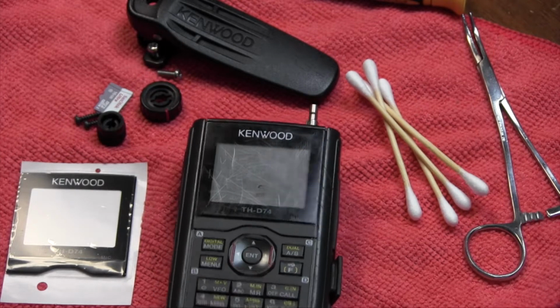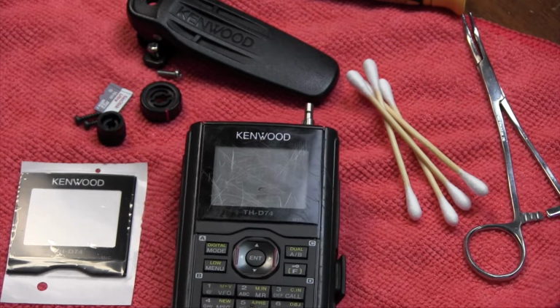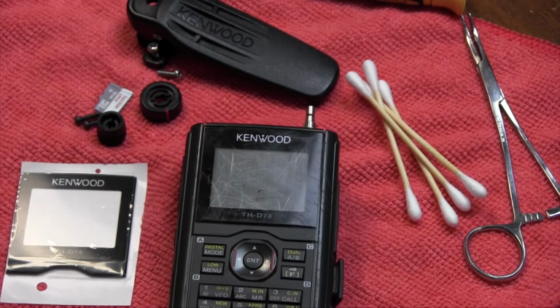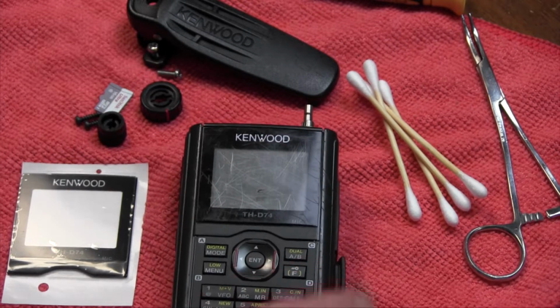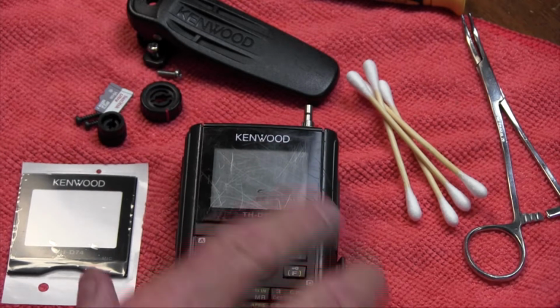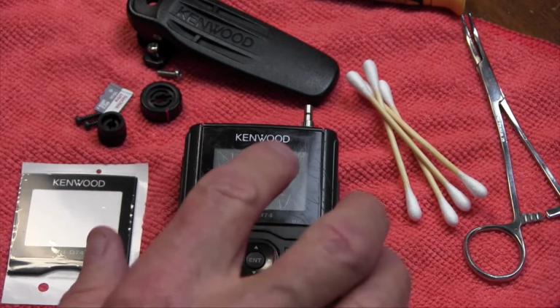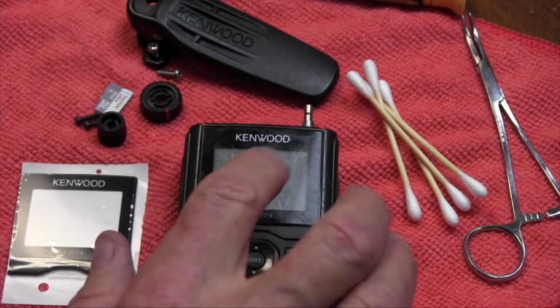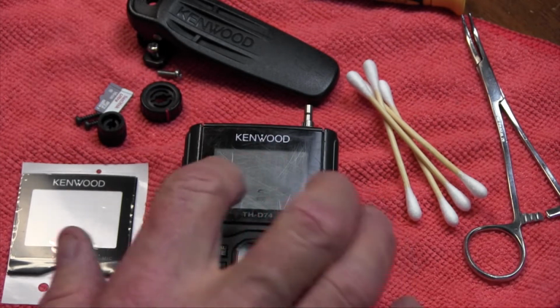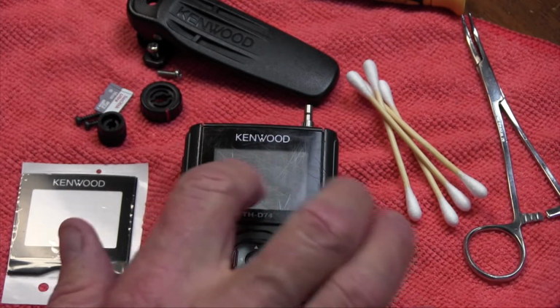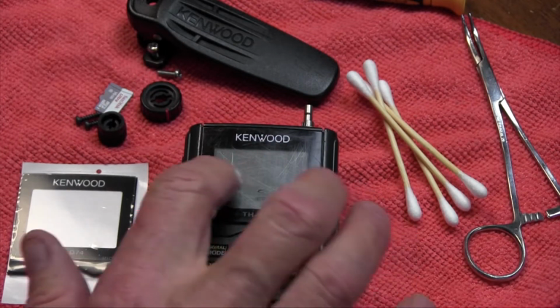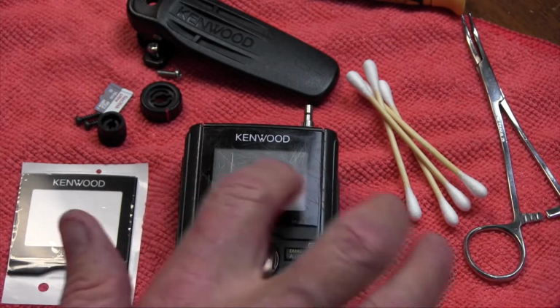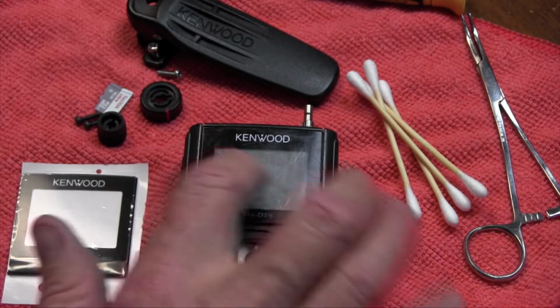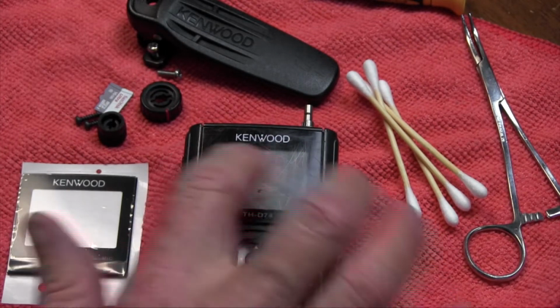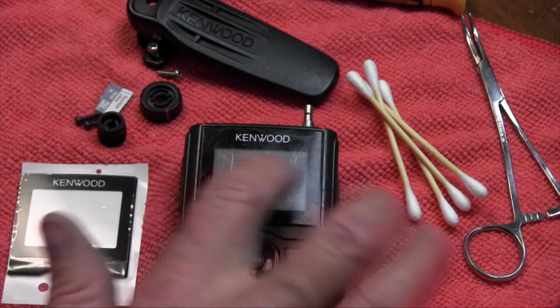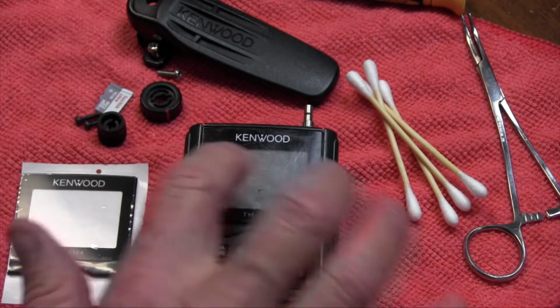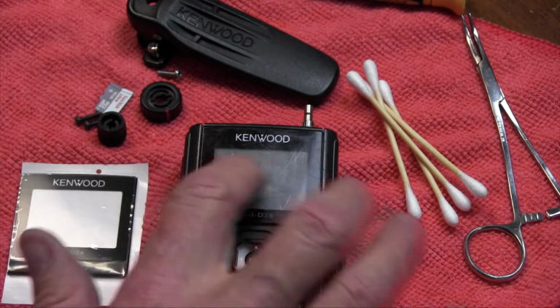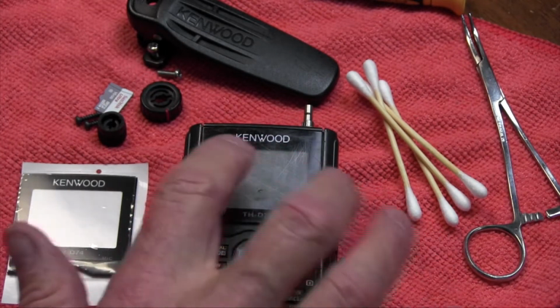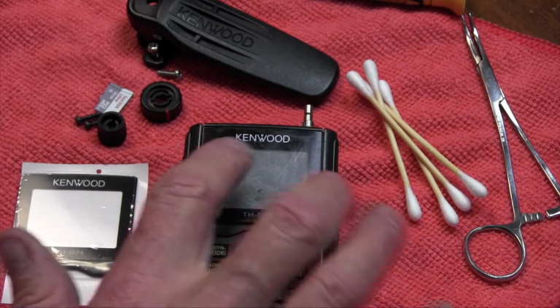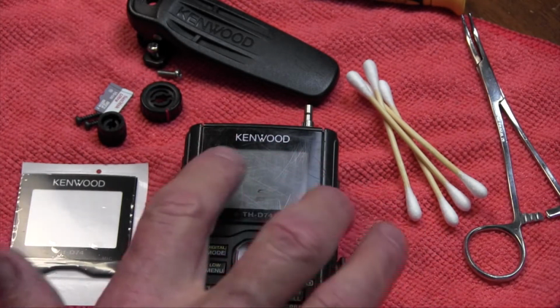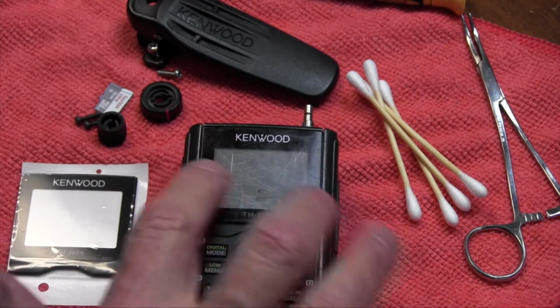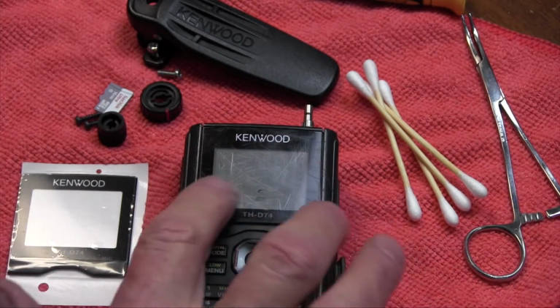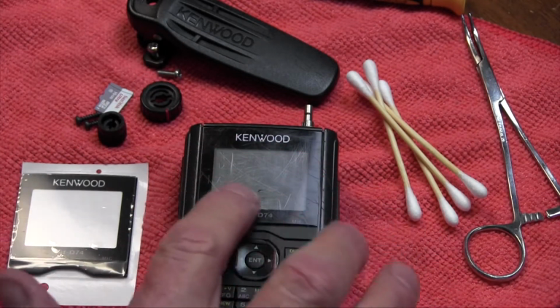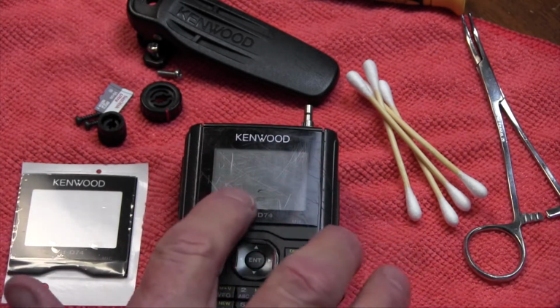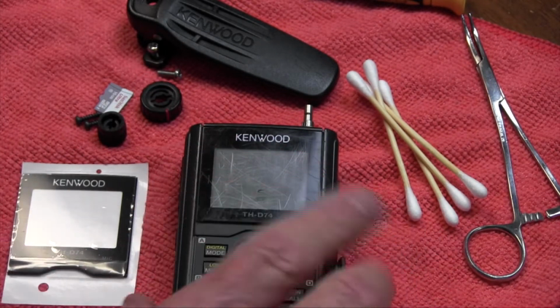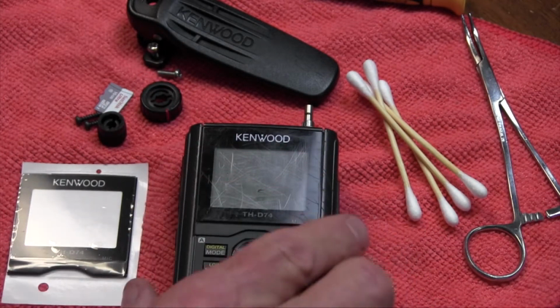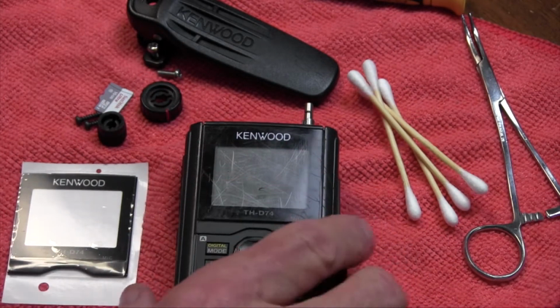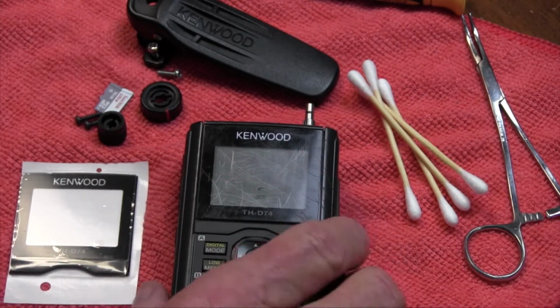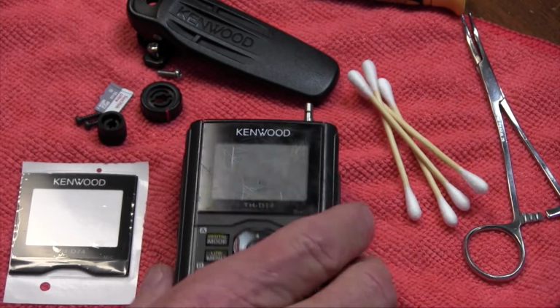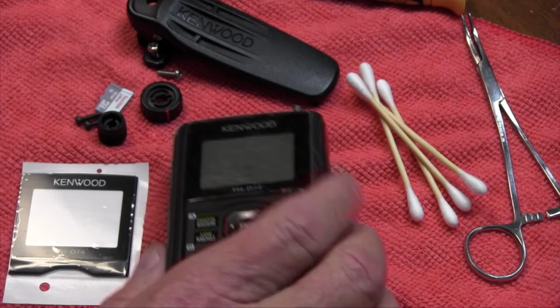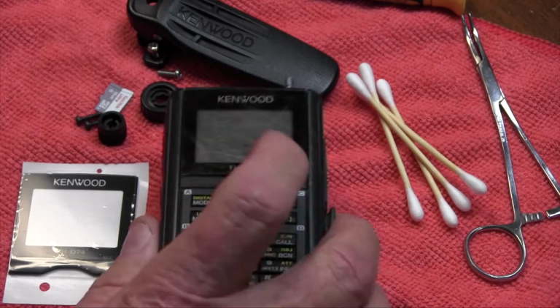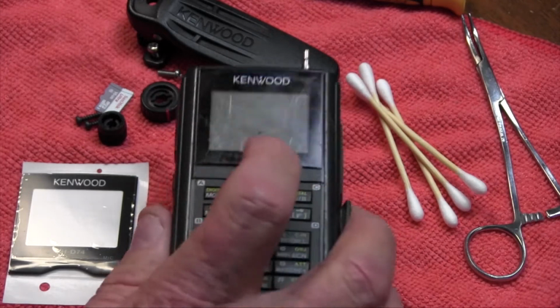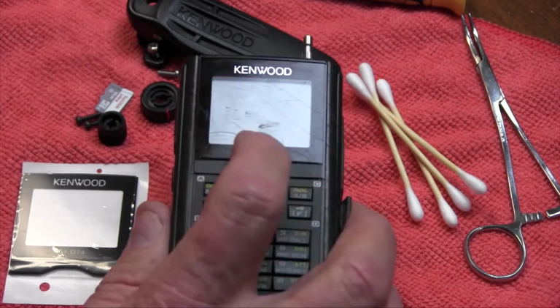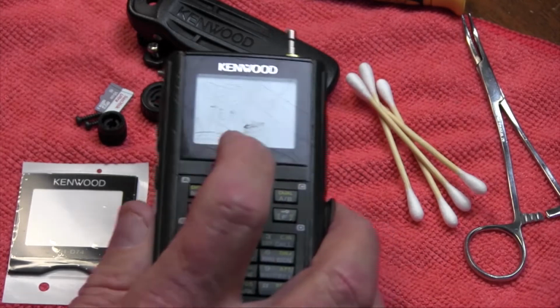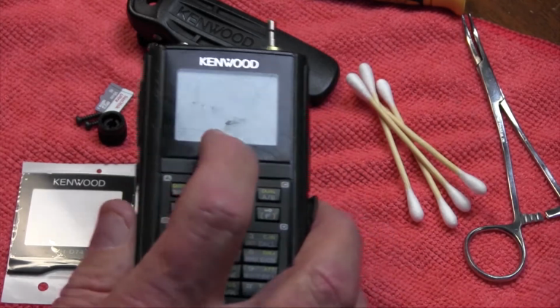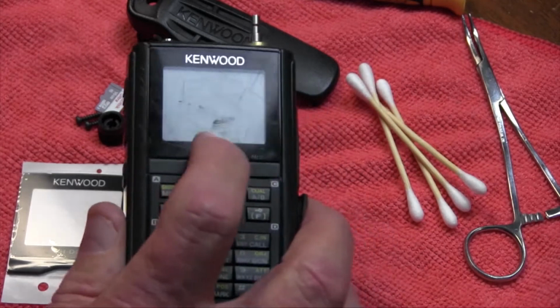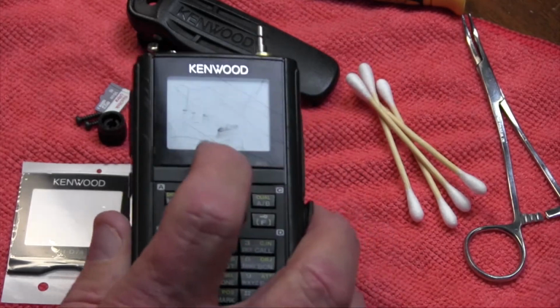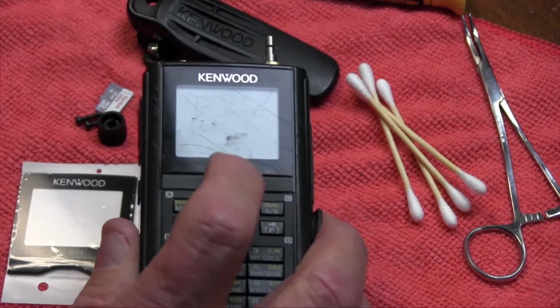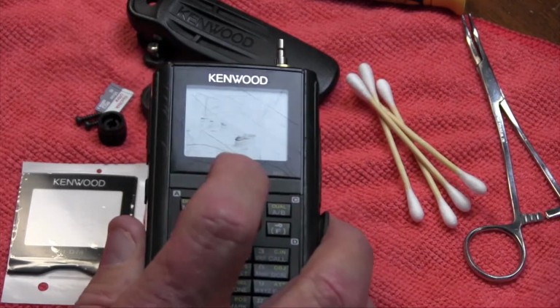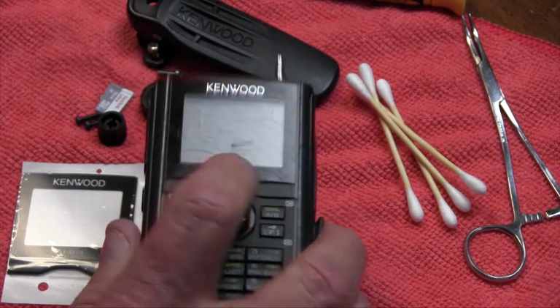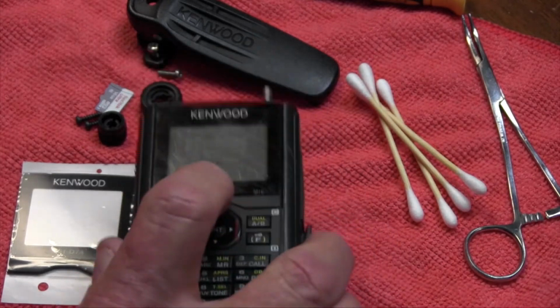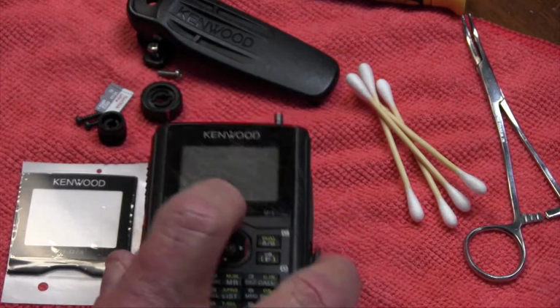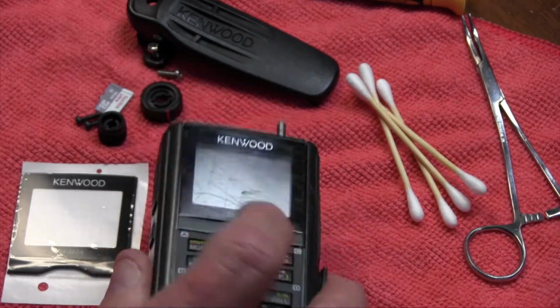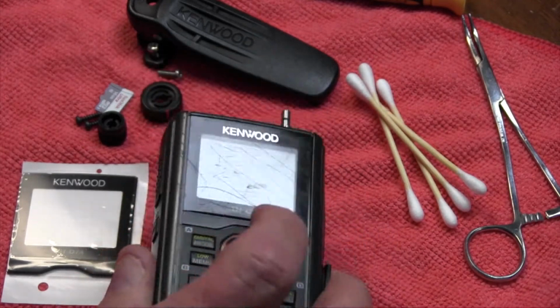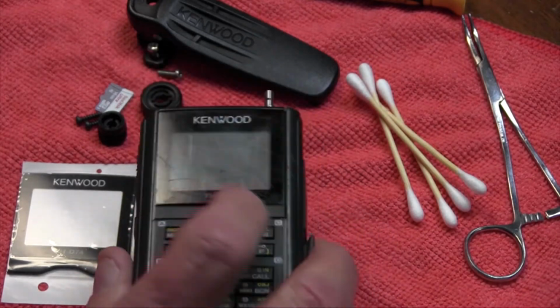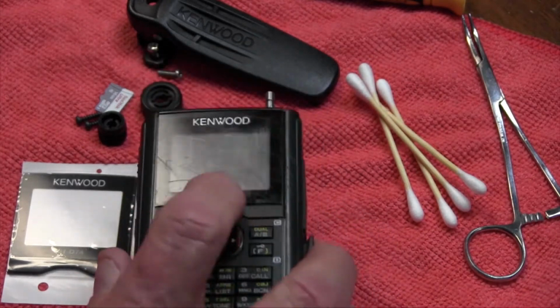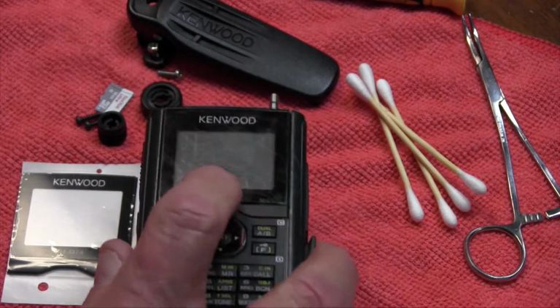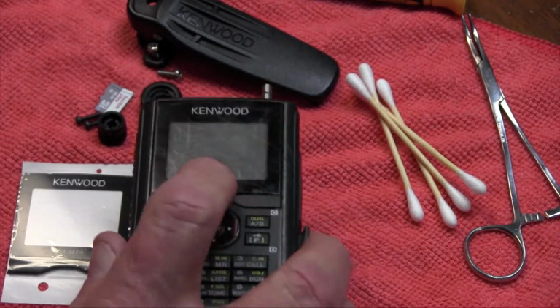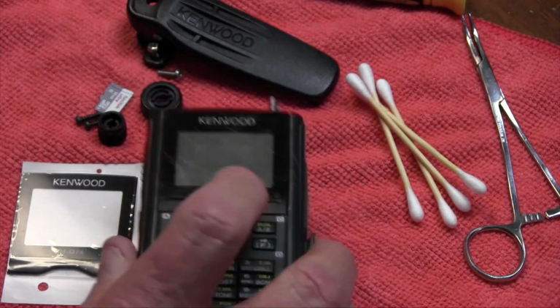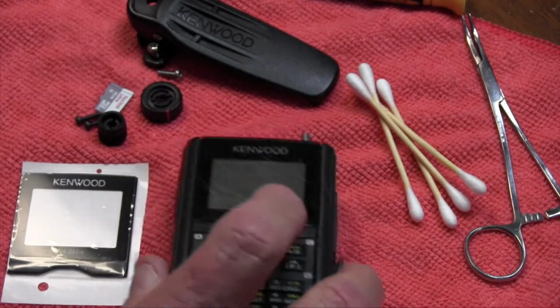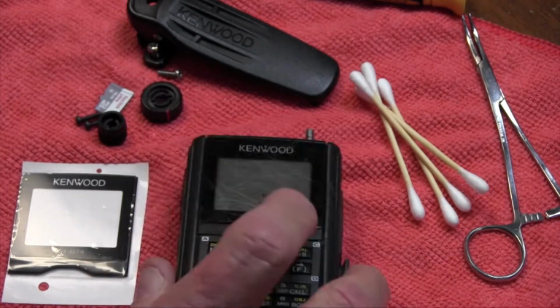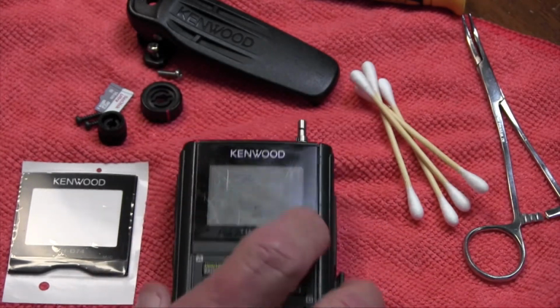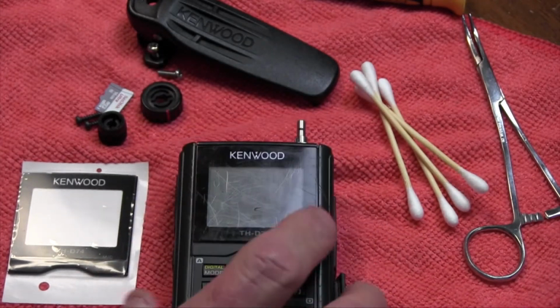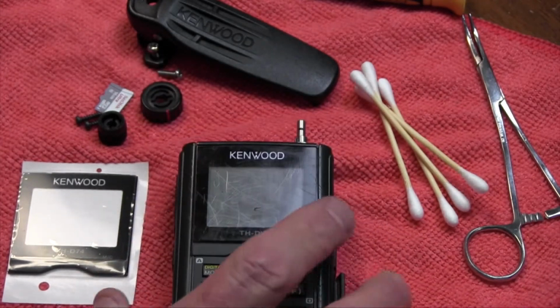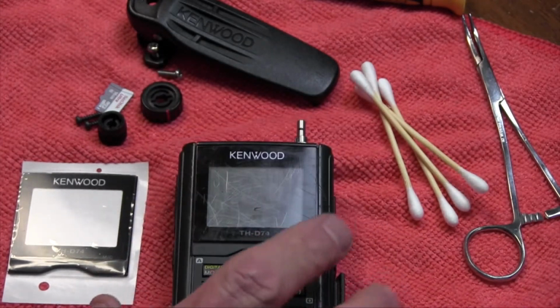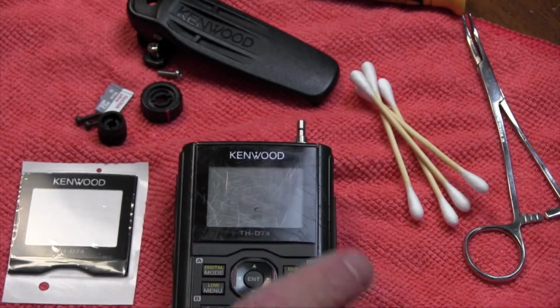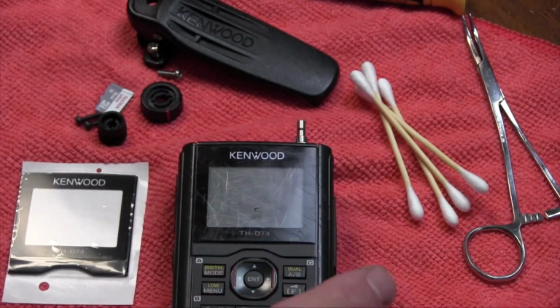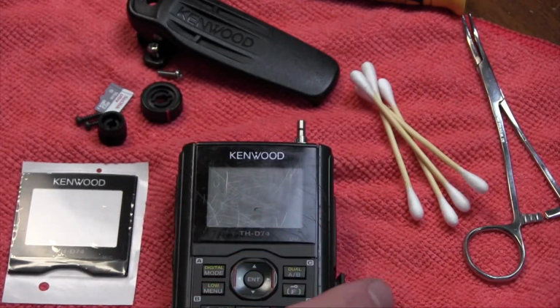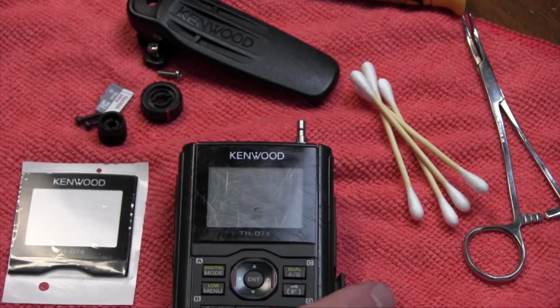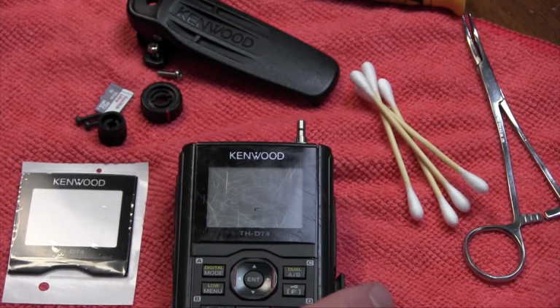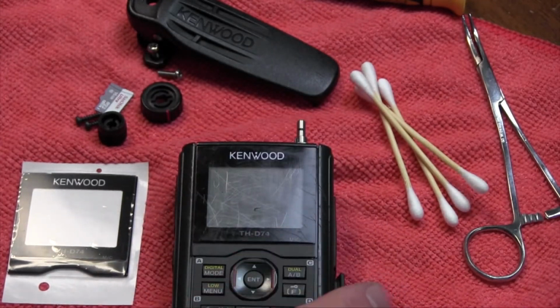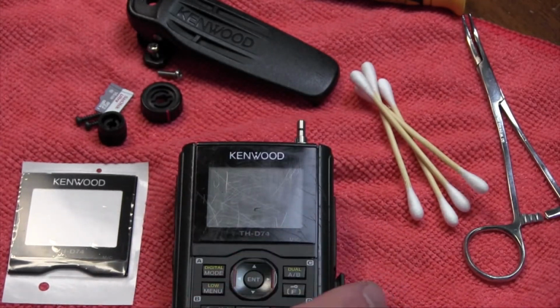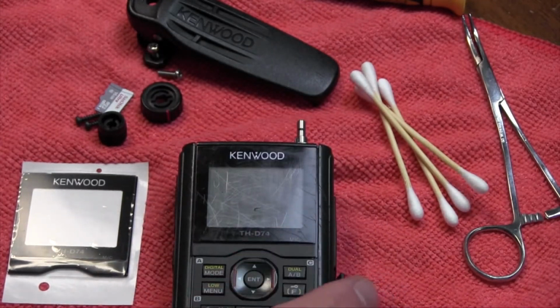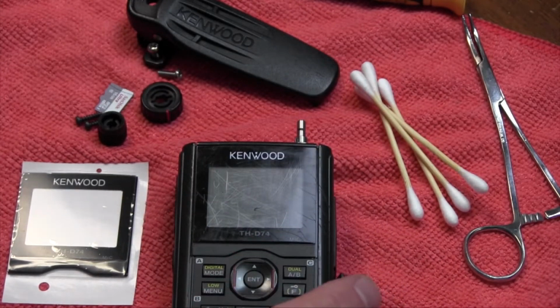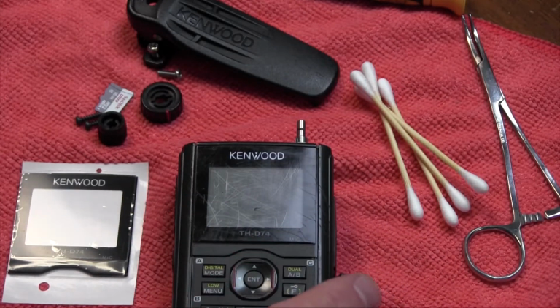You can see right here — they call this the front glass. It's scratched up pretty bad, and I'm going to show you how to change that.